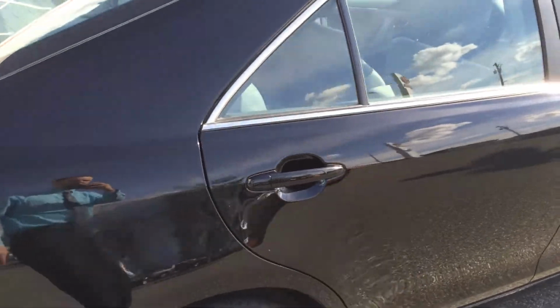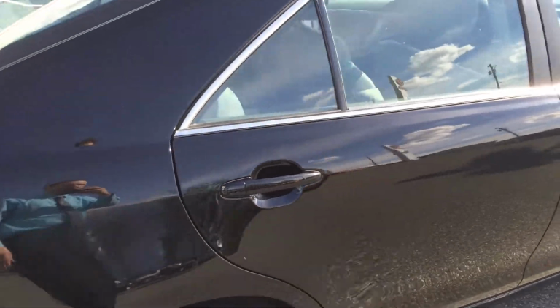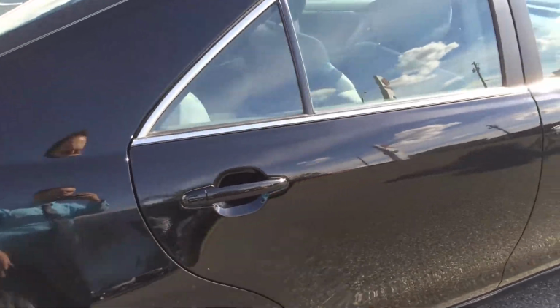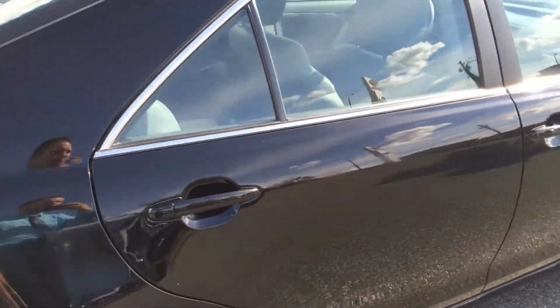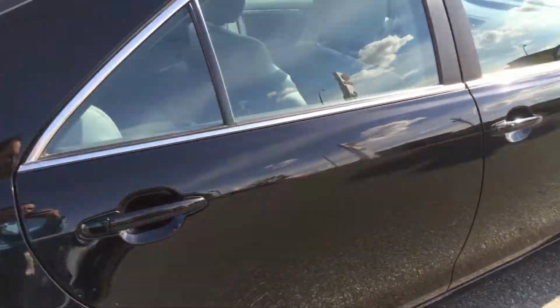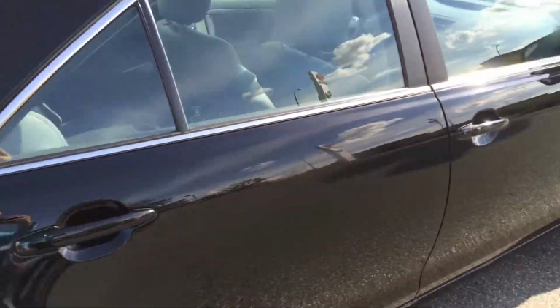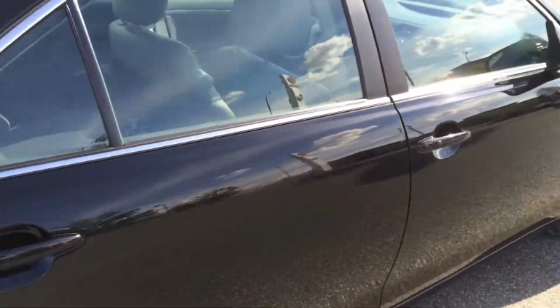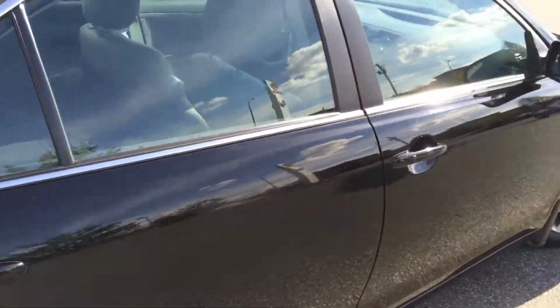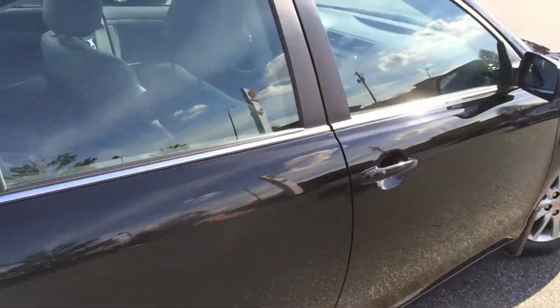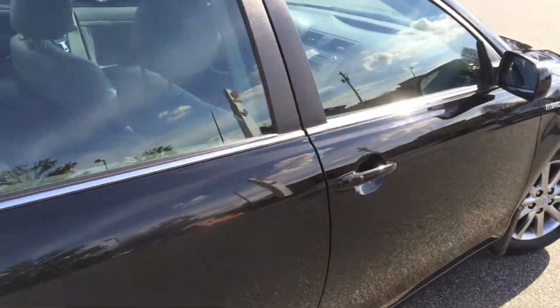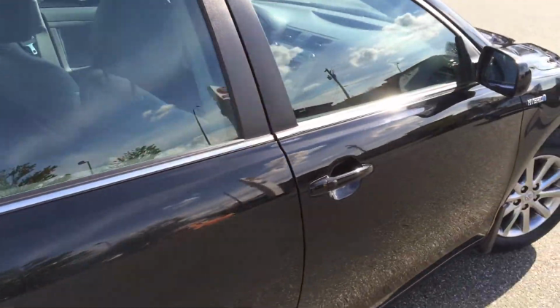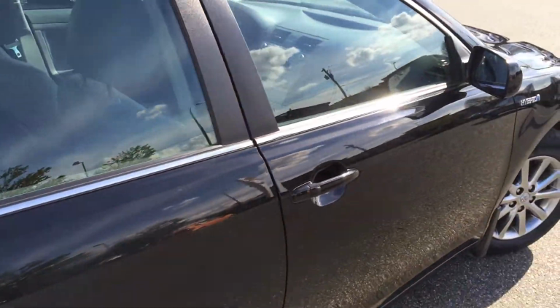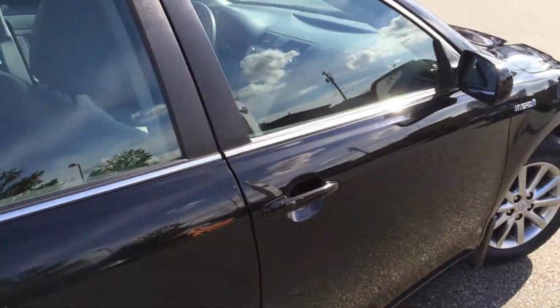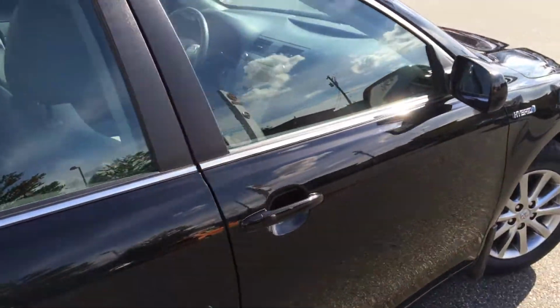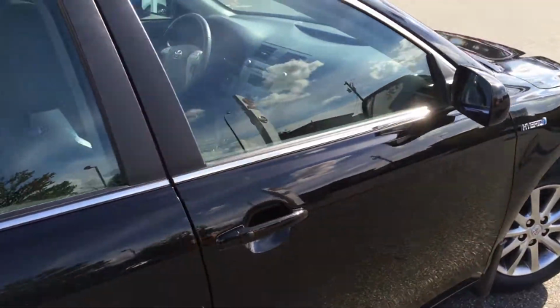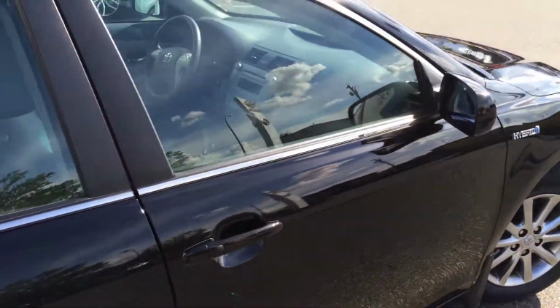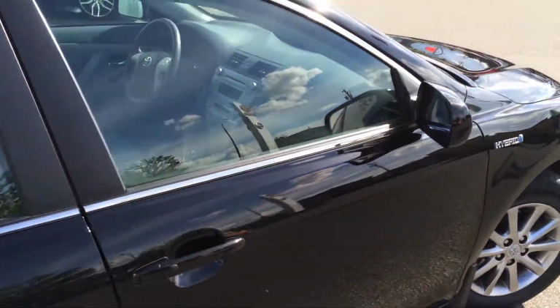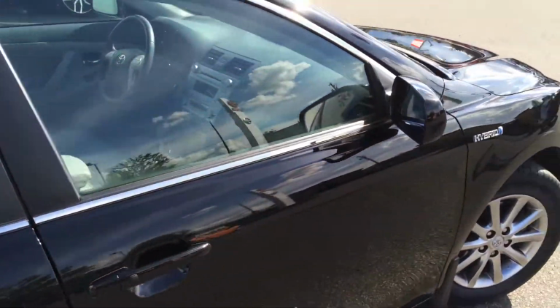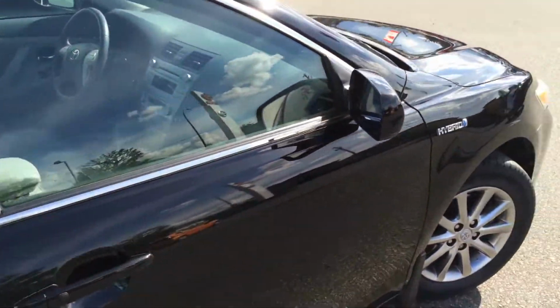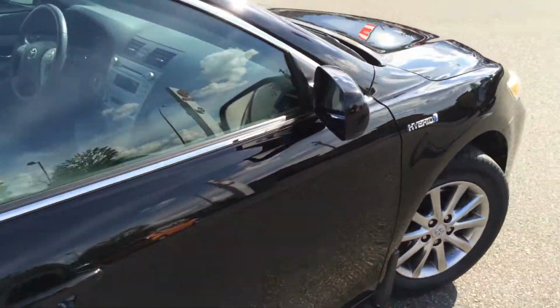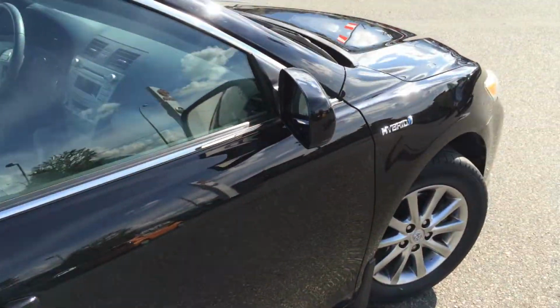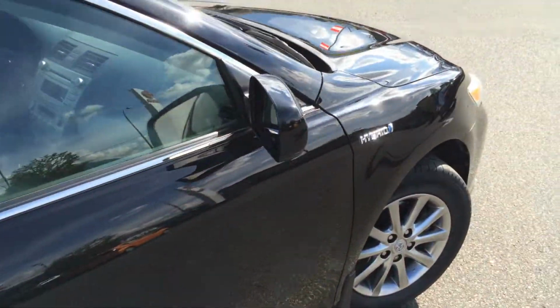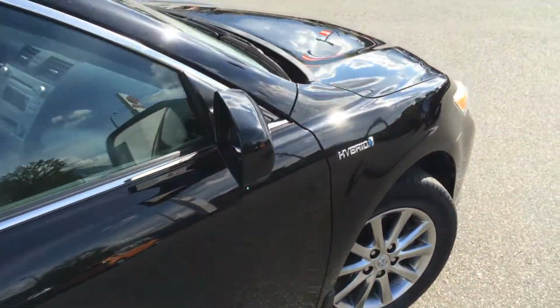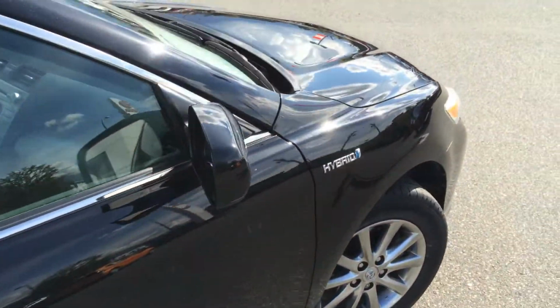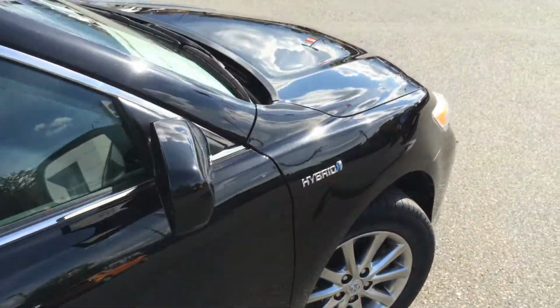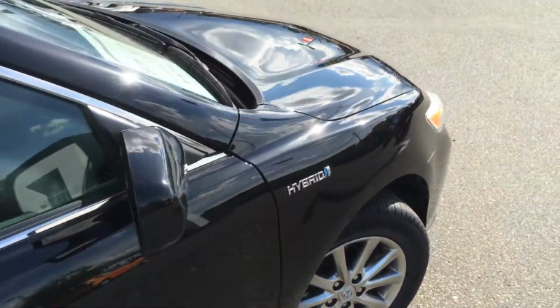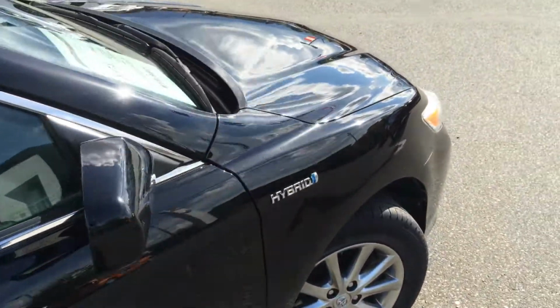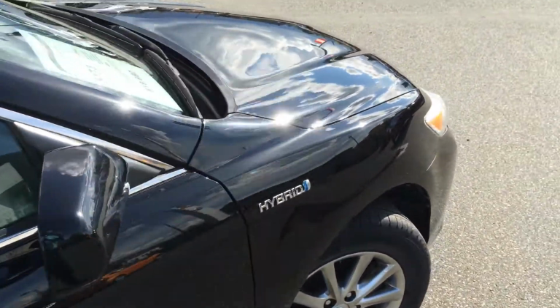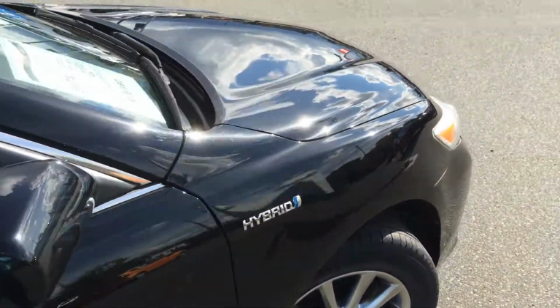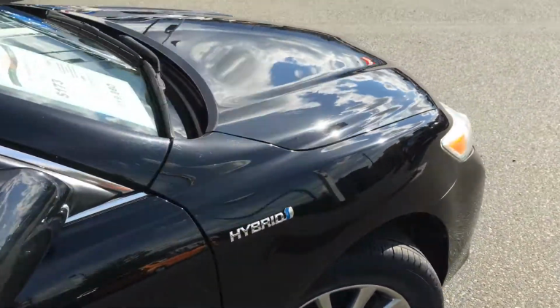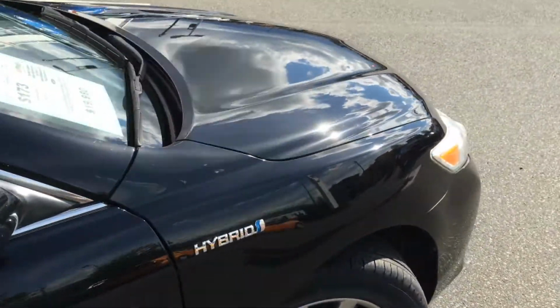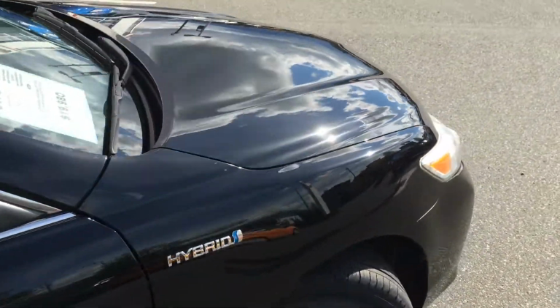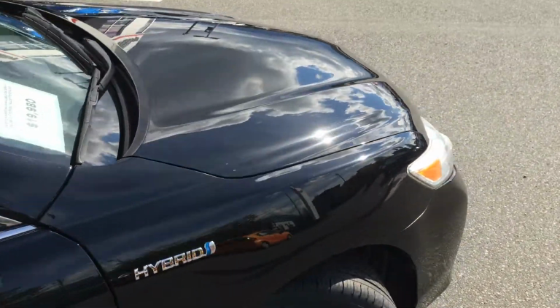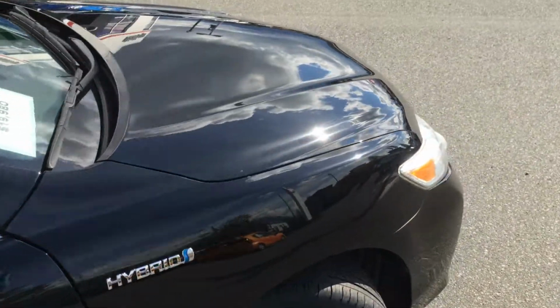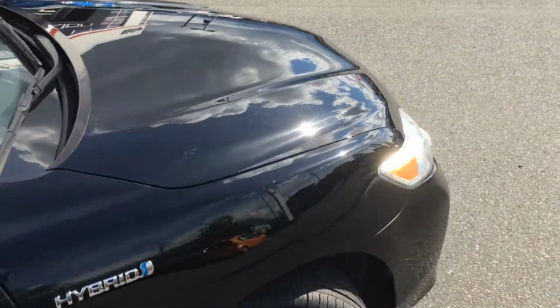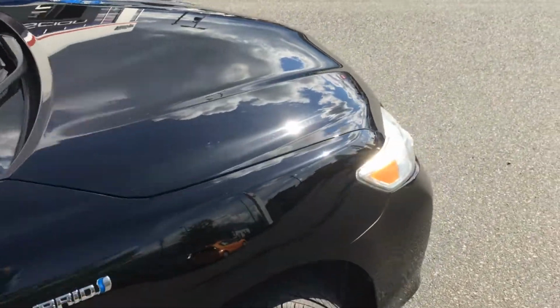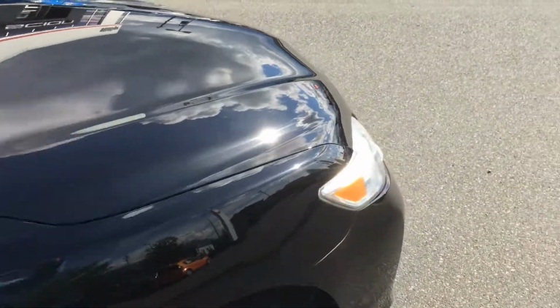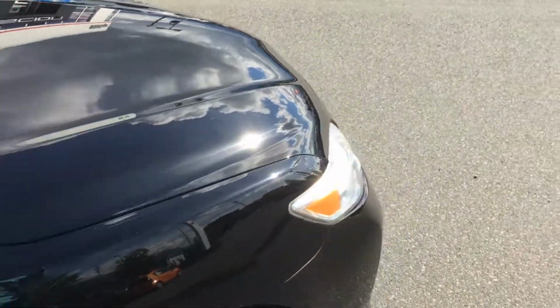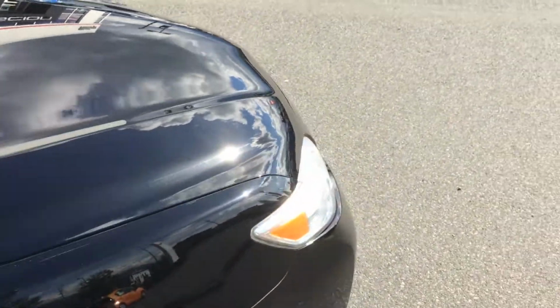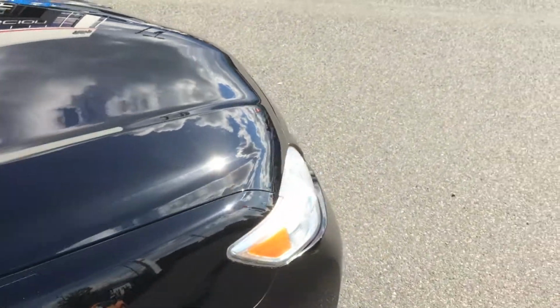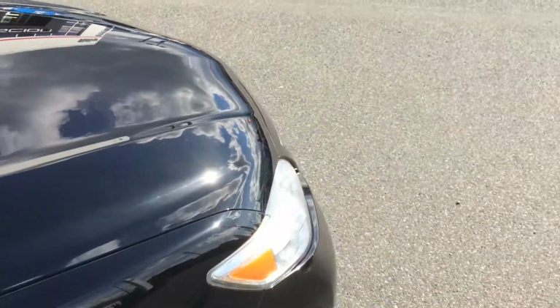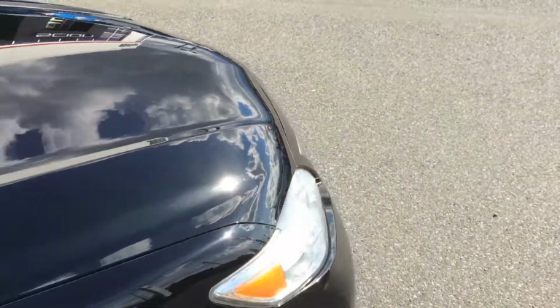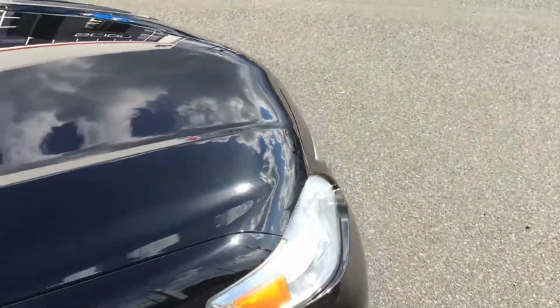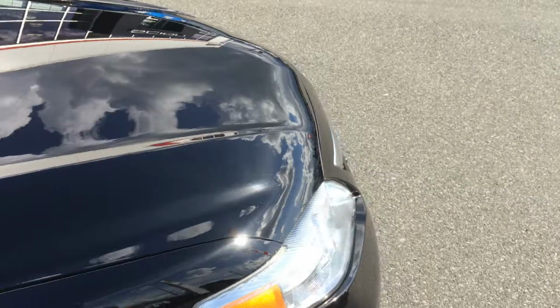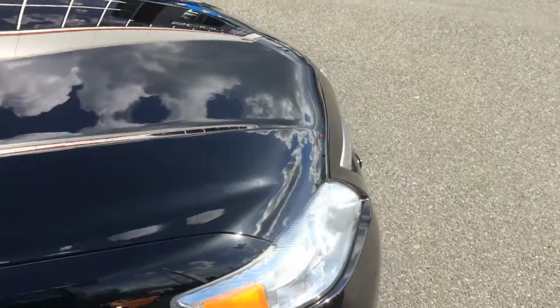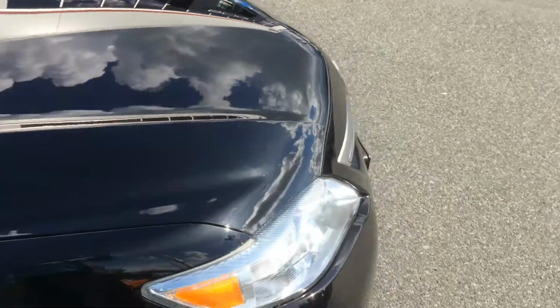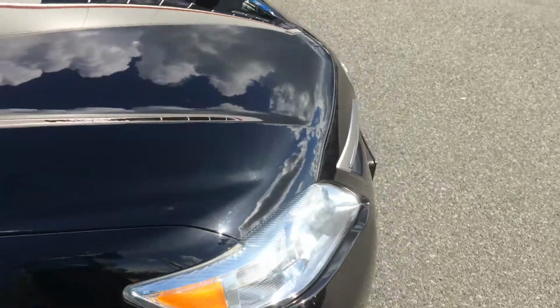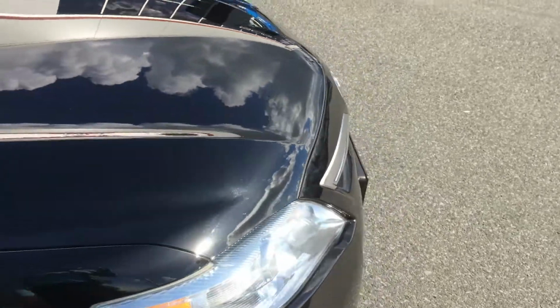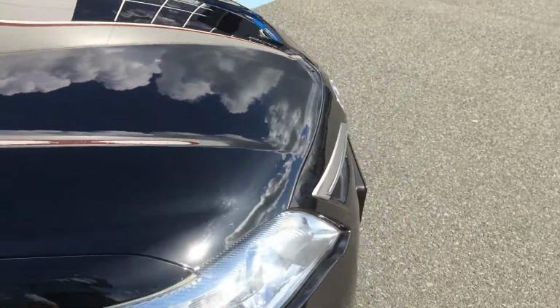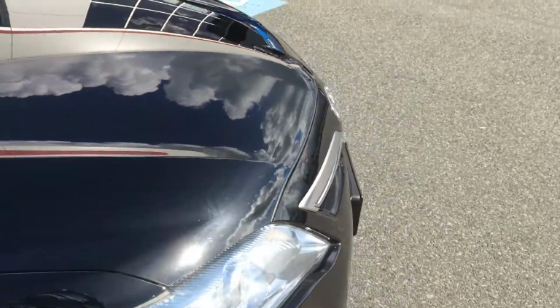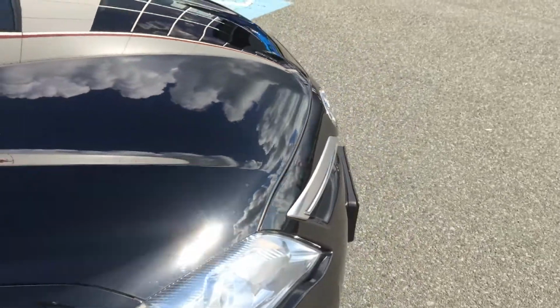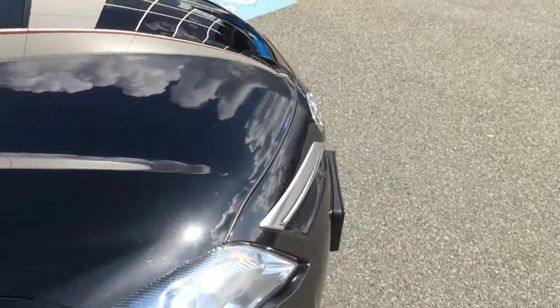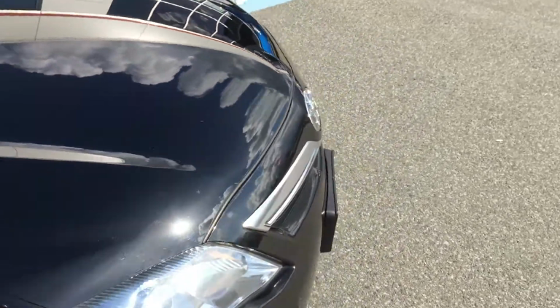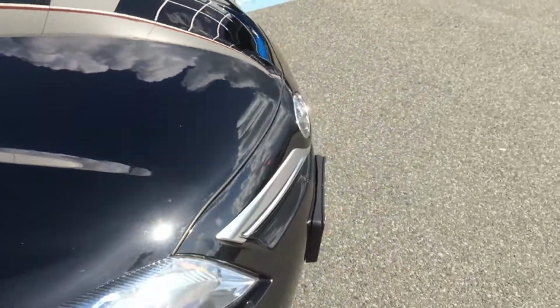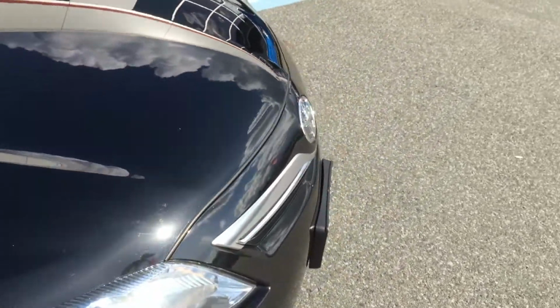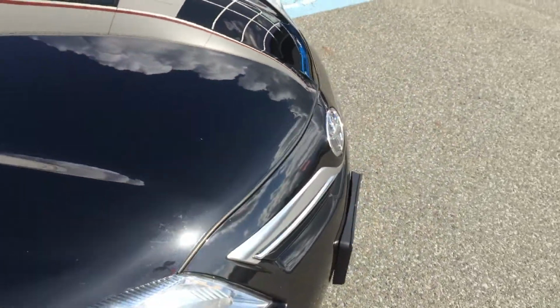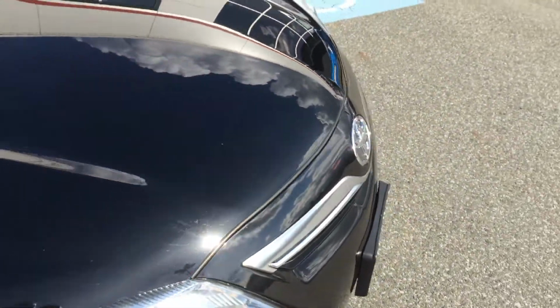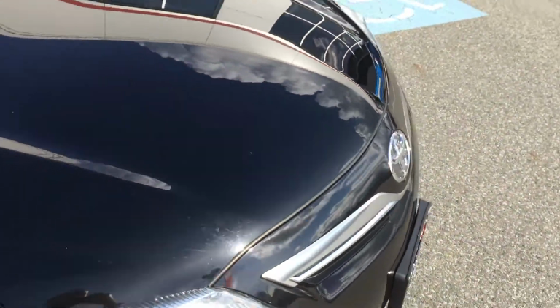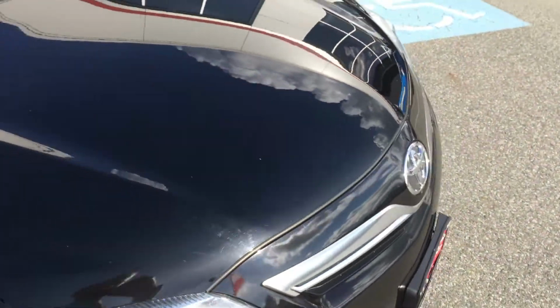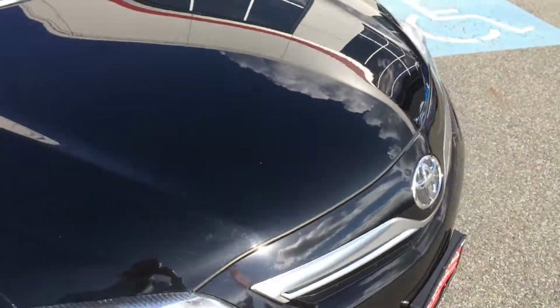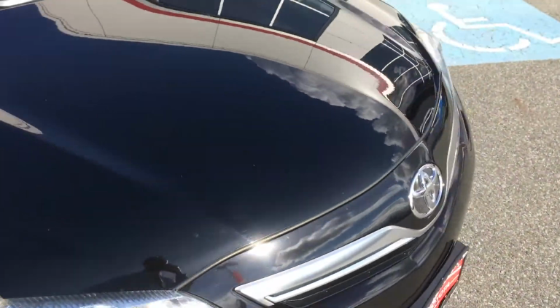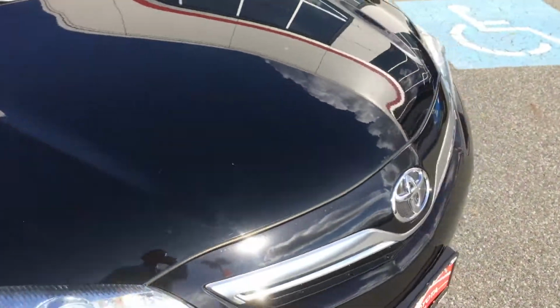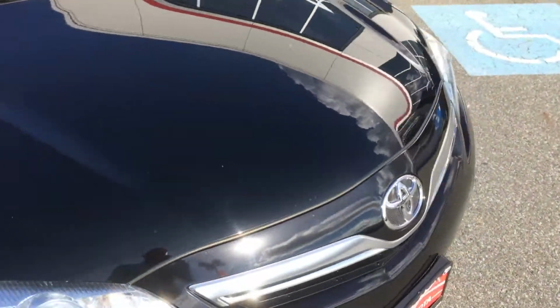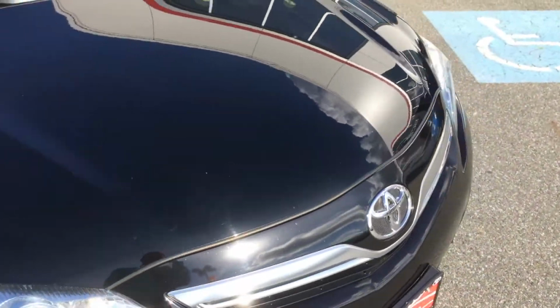You will see it did have one collision for around $1,900. That's an estimate amount, and it is noted on the CarProof Report.